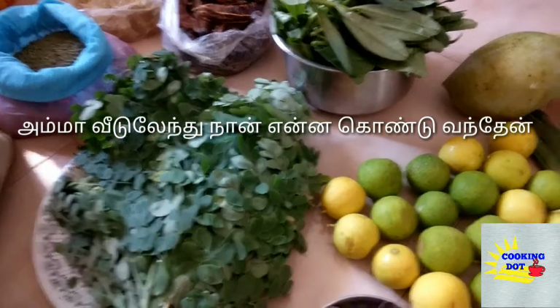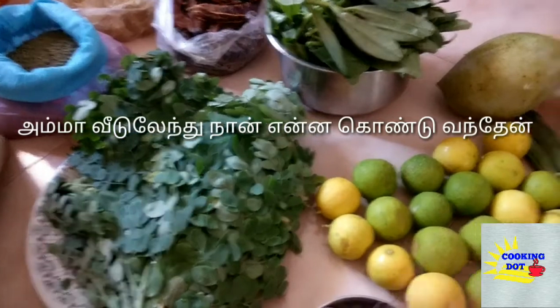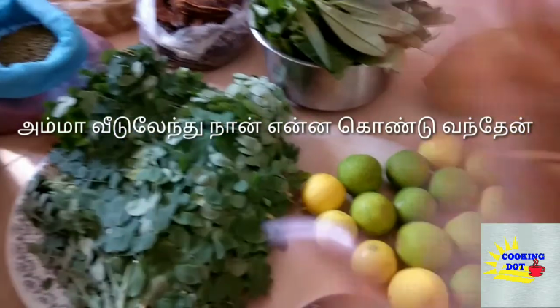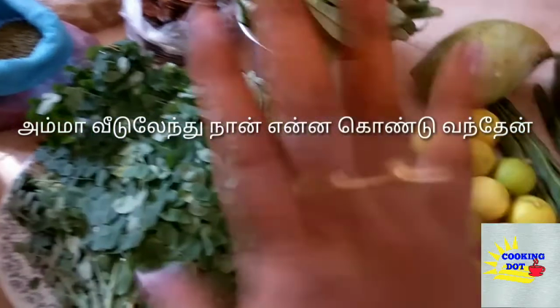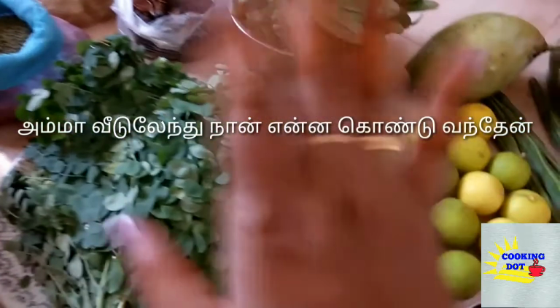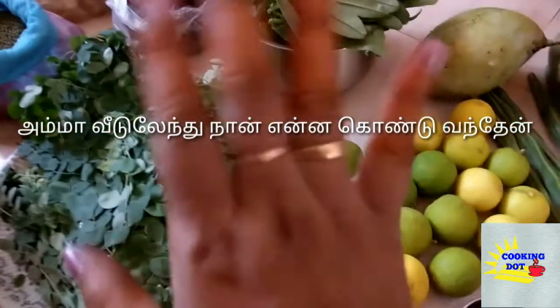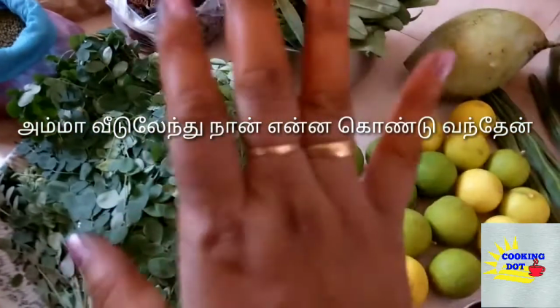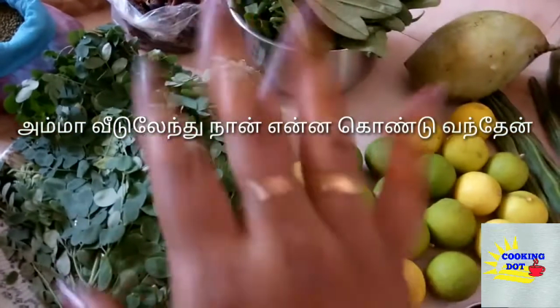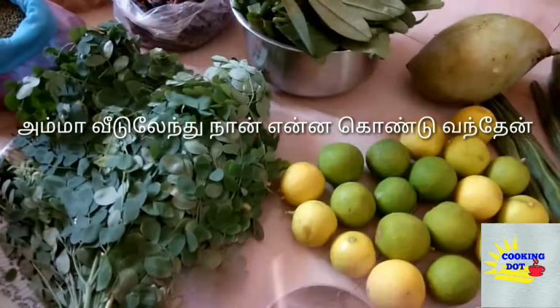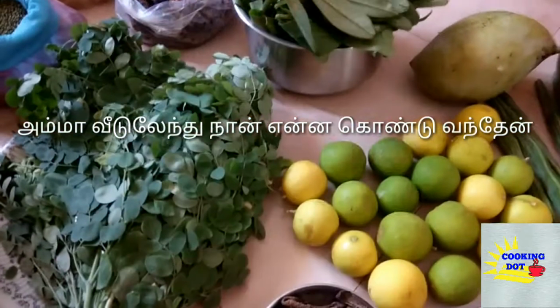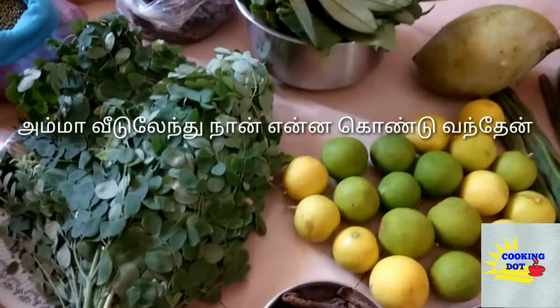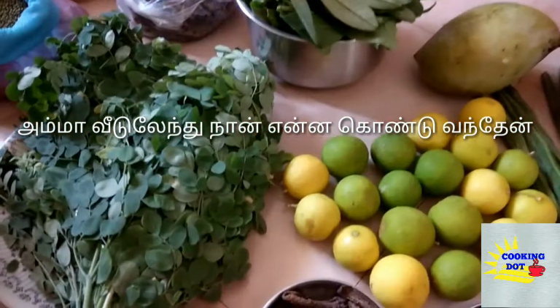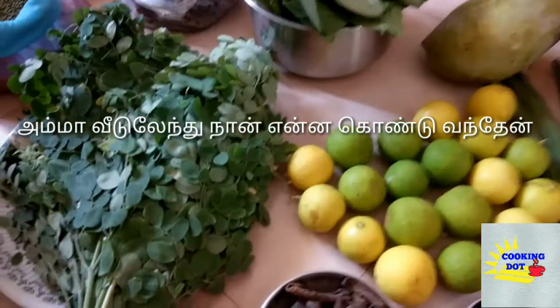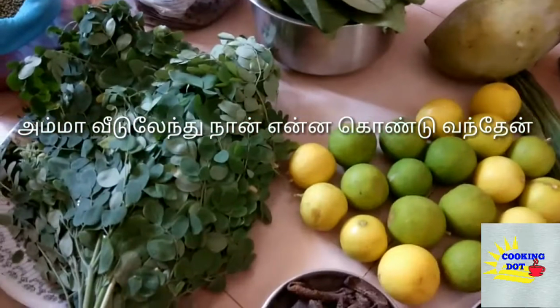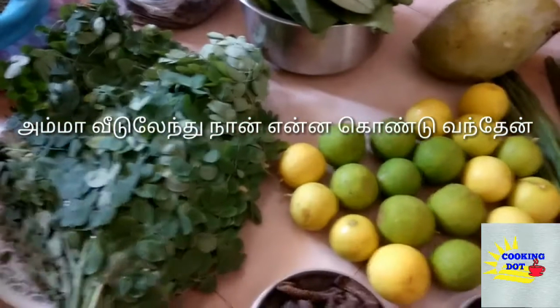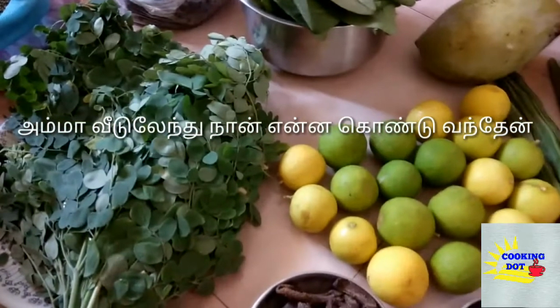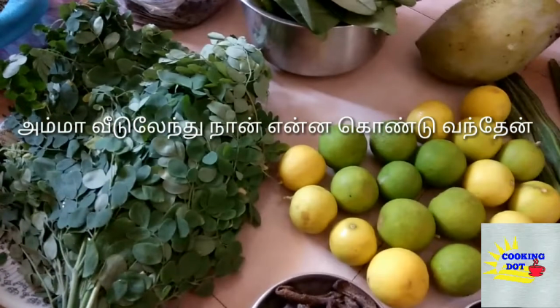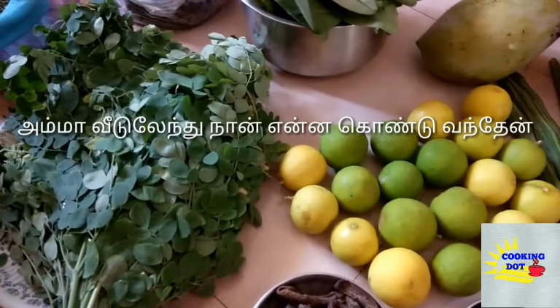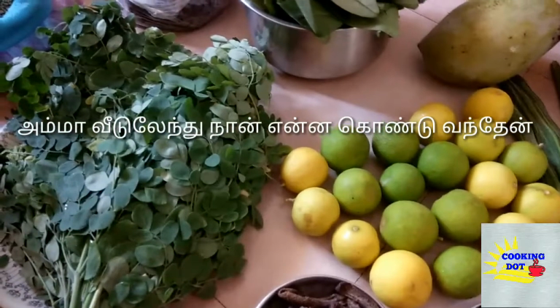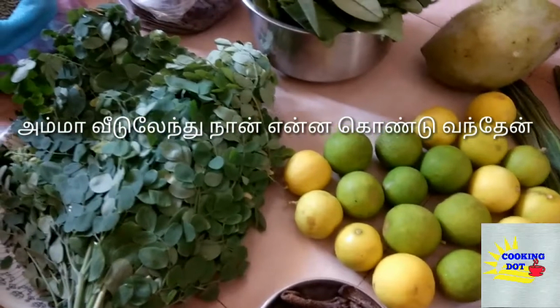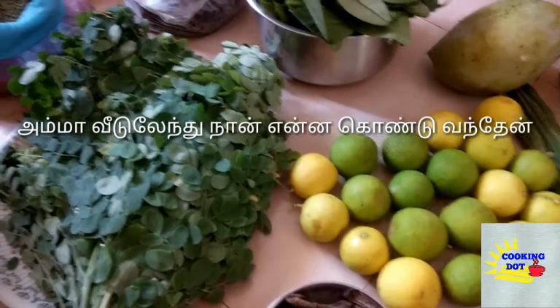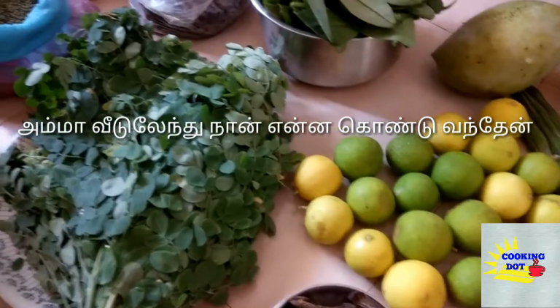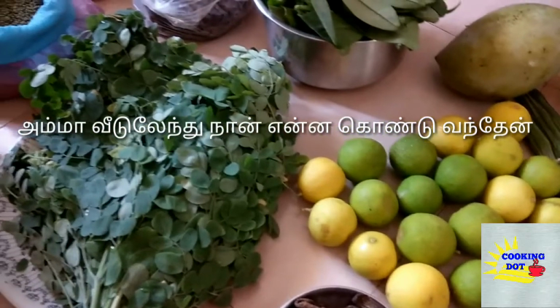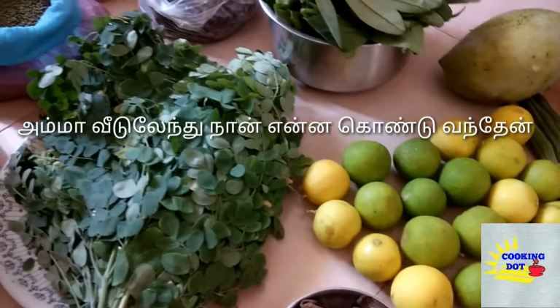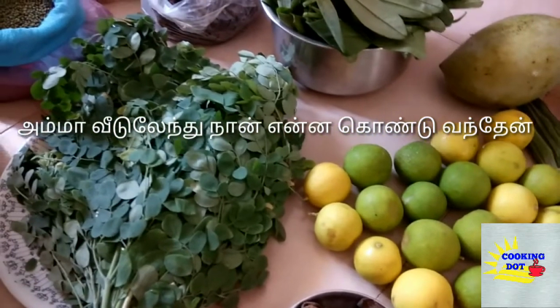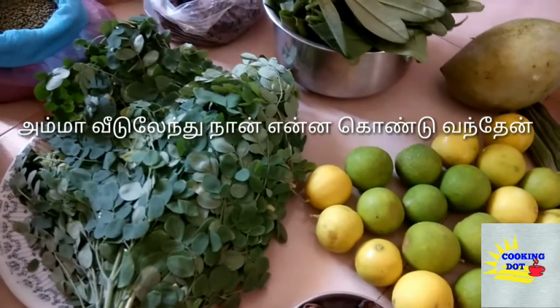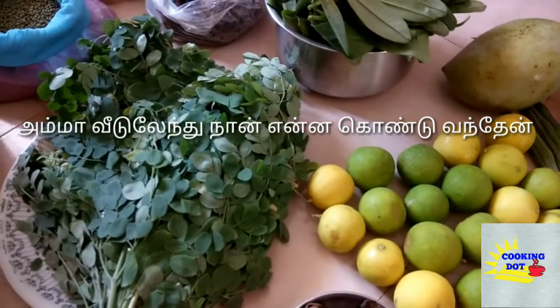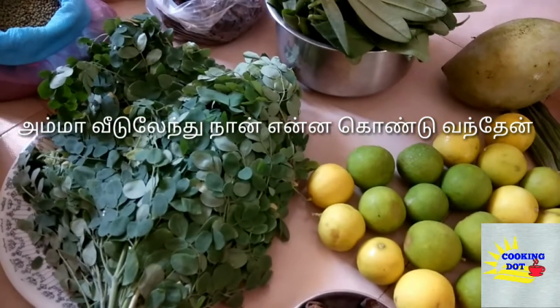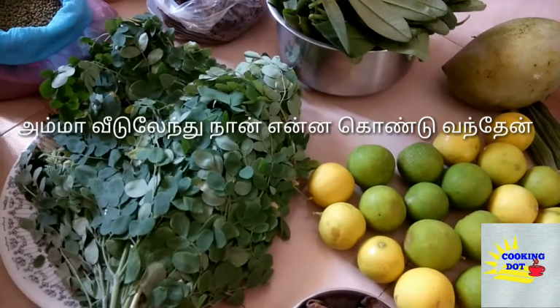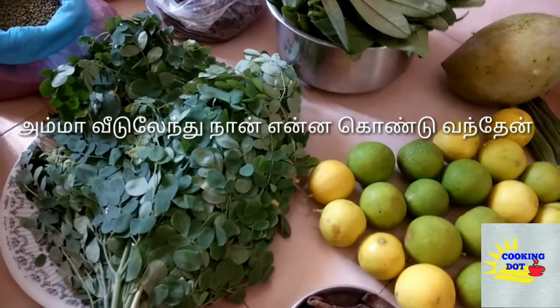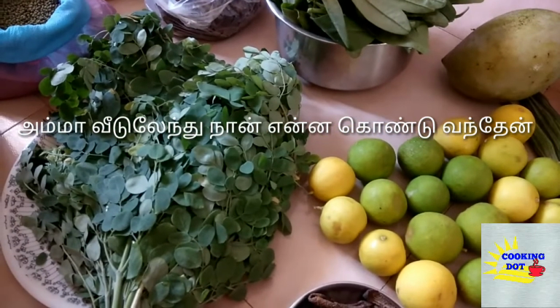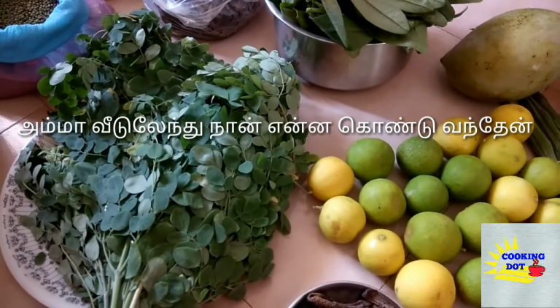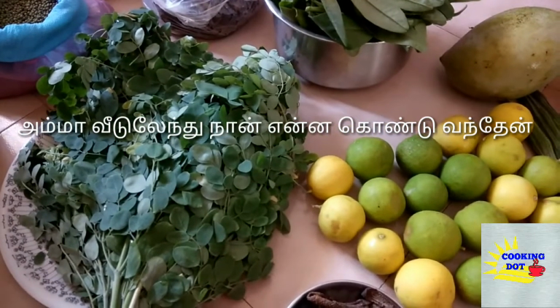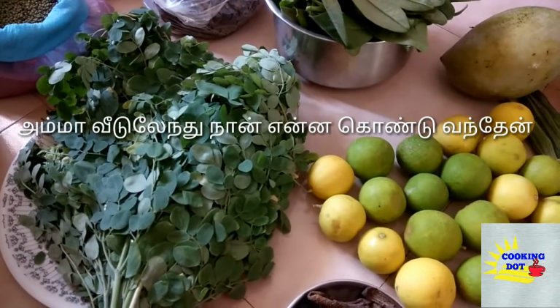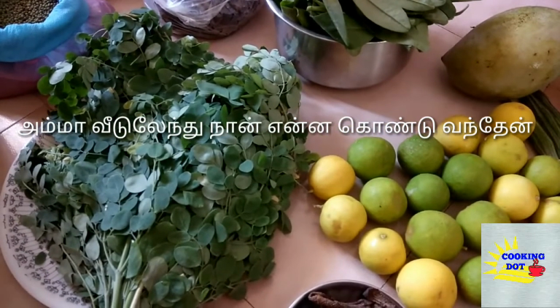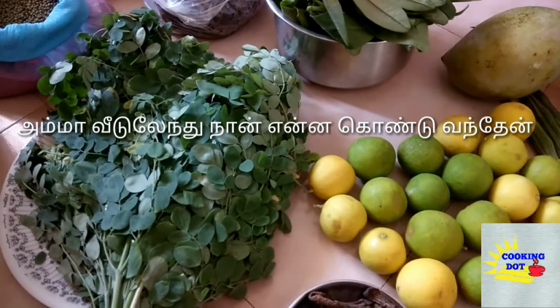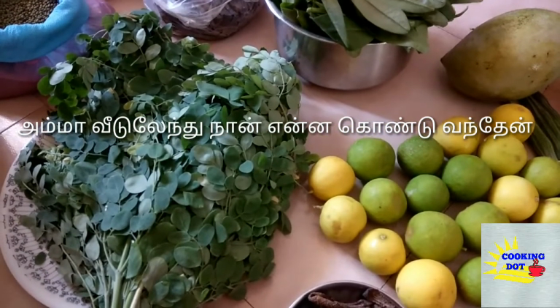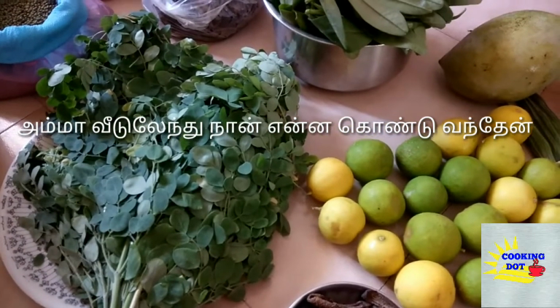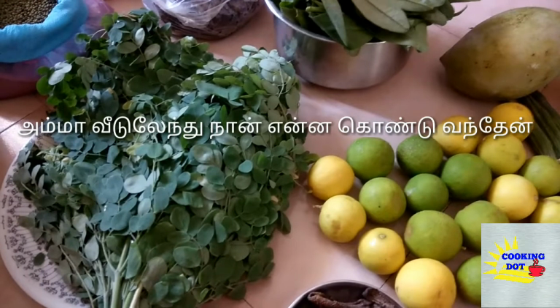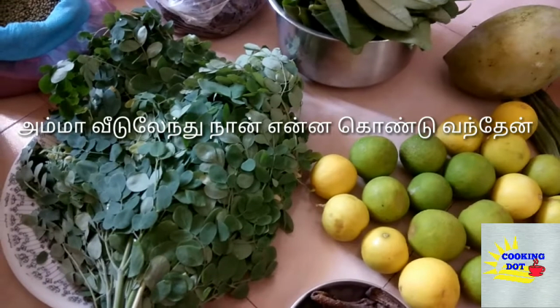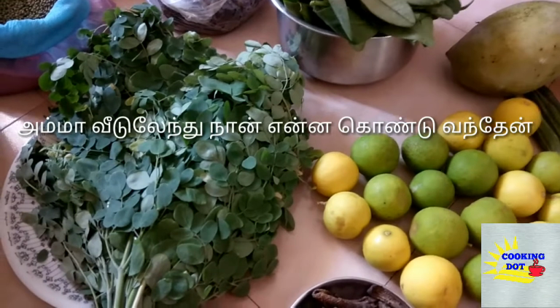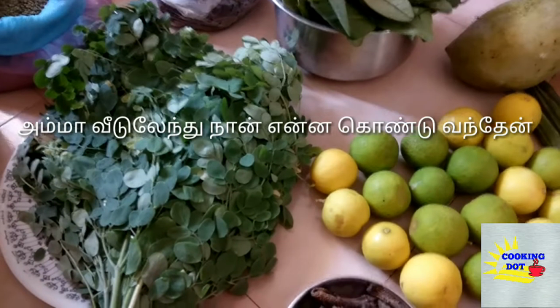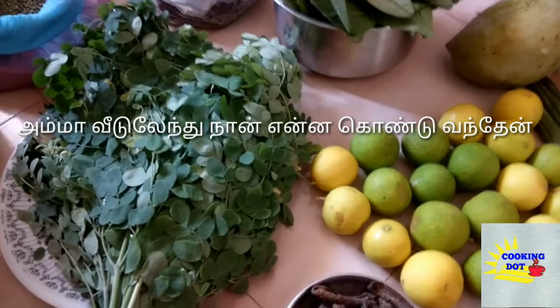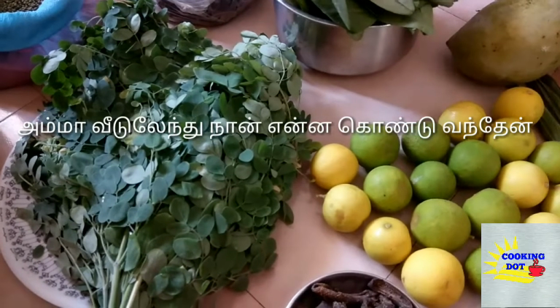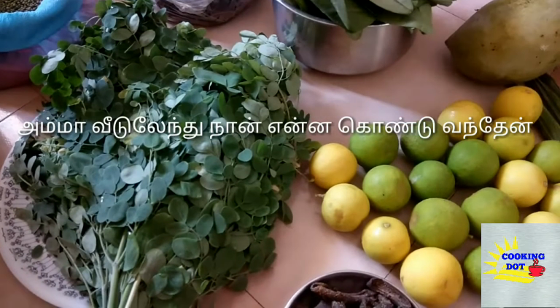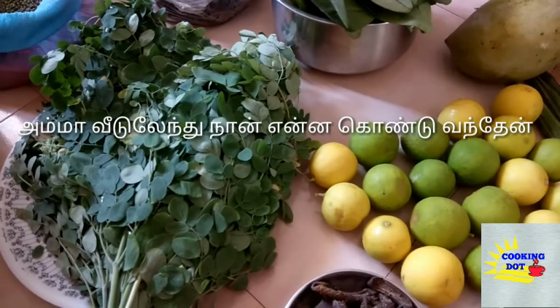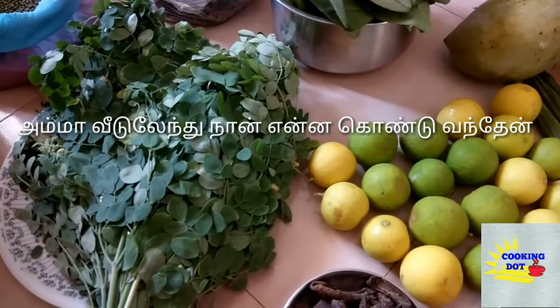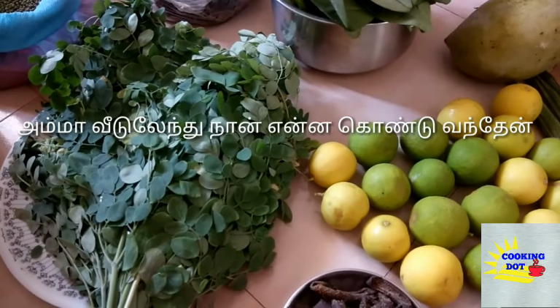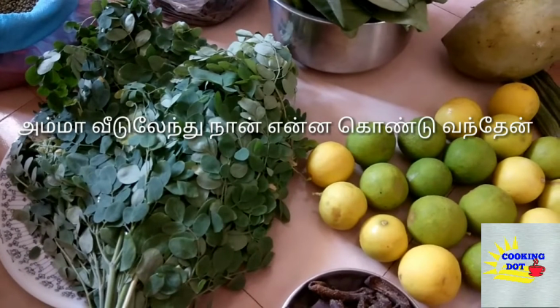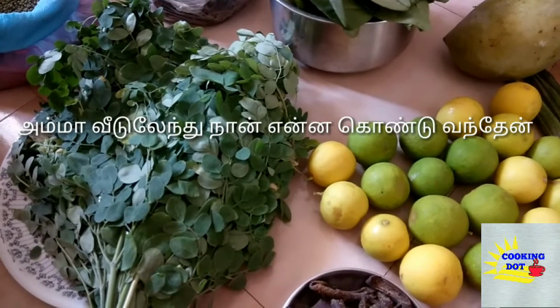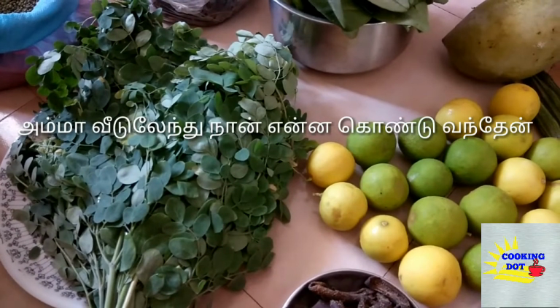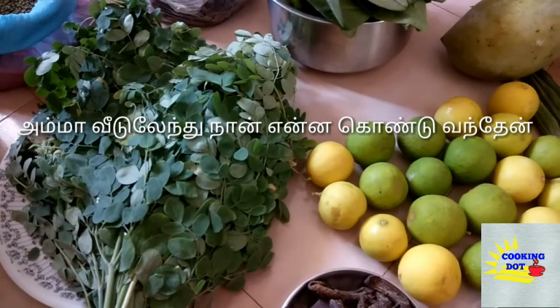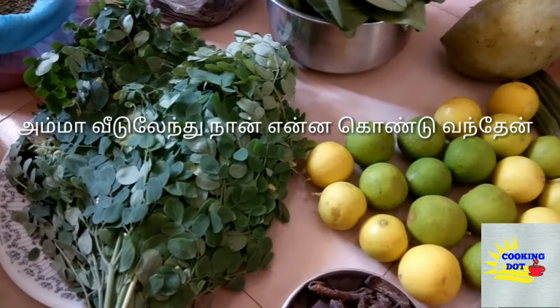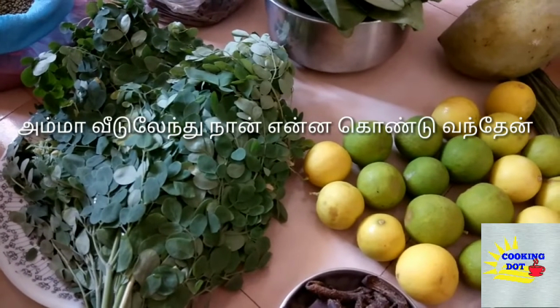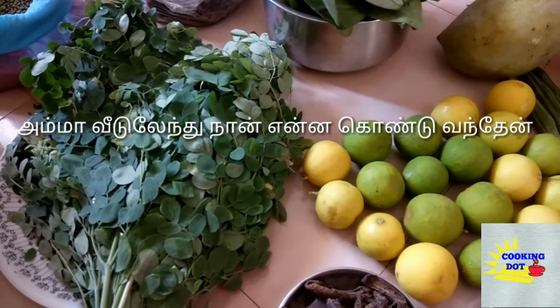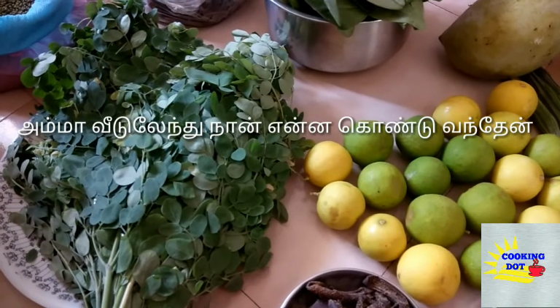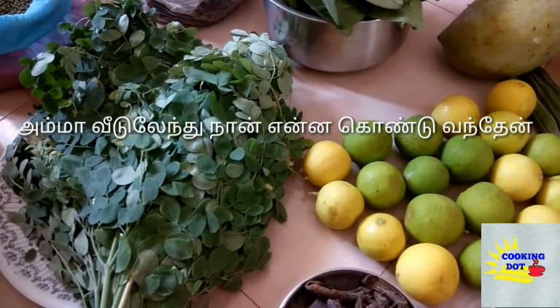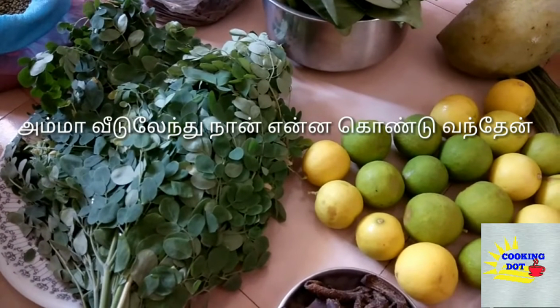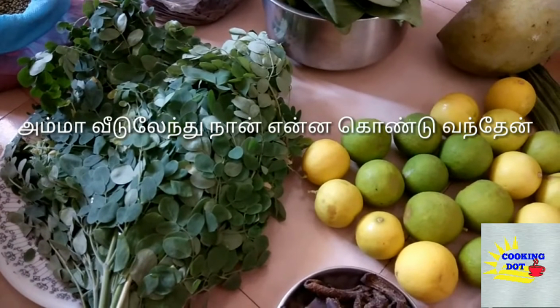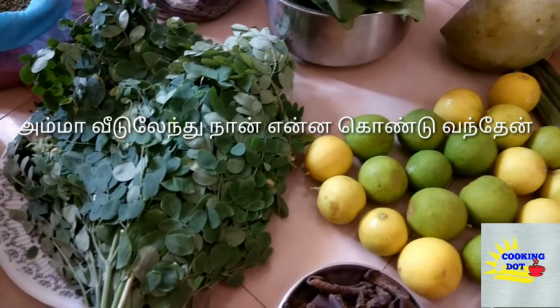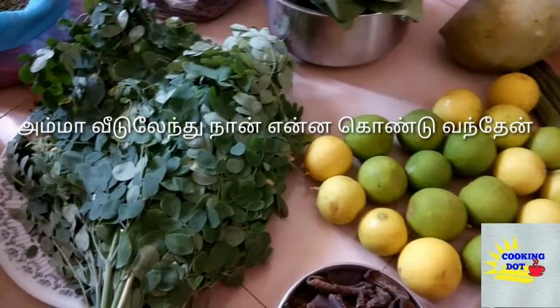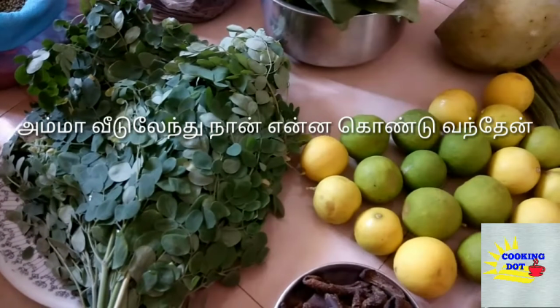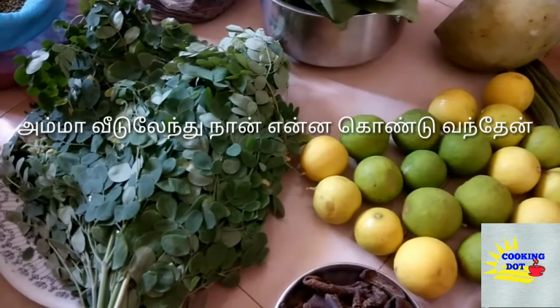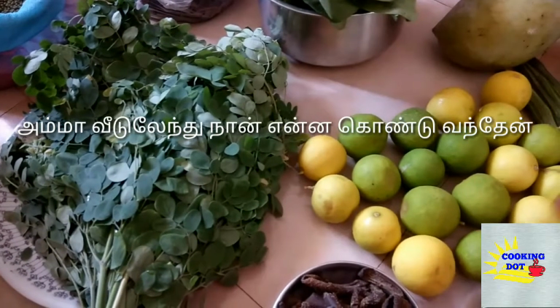Hi Friends! Welcome back to my channel Cooking. Friends, what are we going to do today? I am going to go to summer.